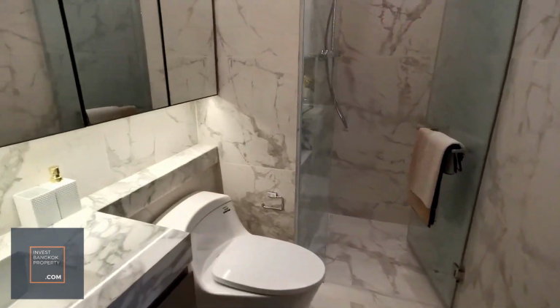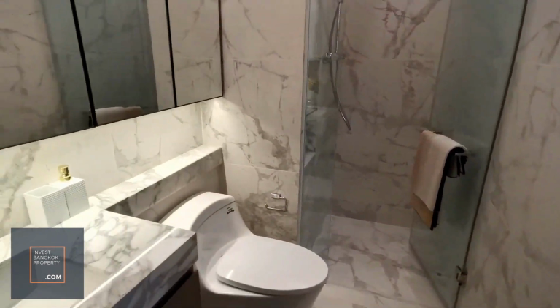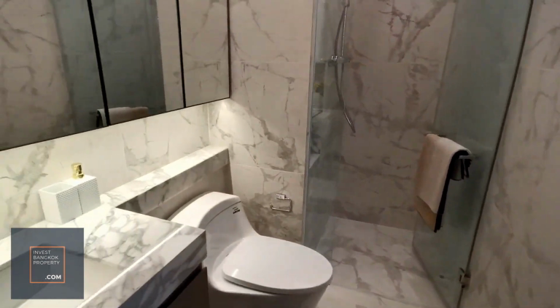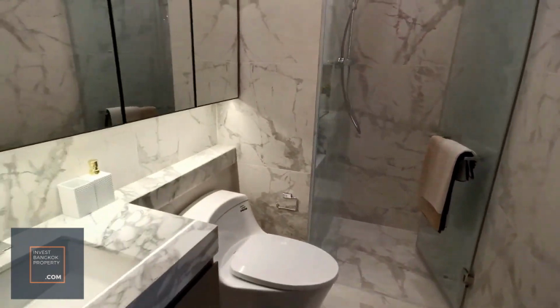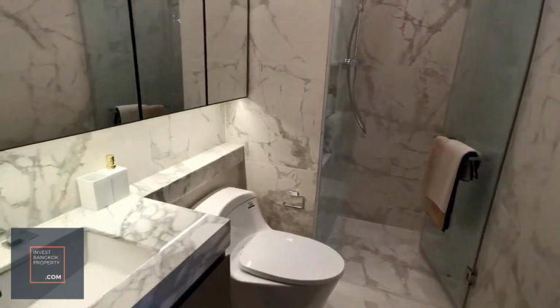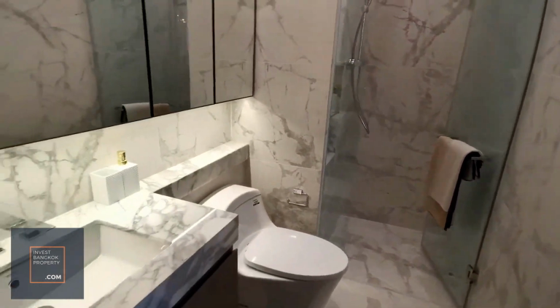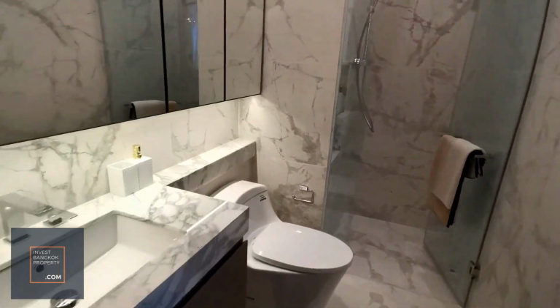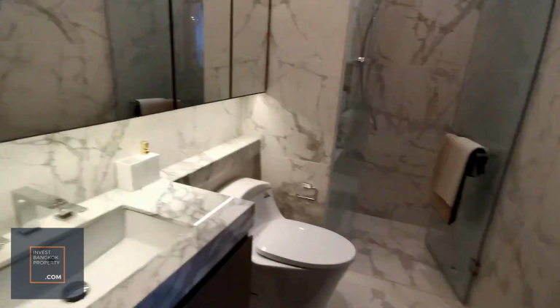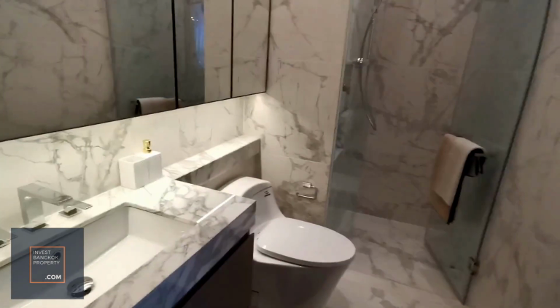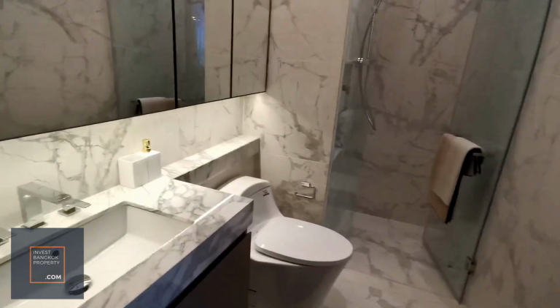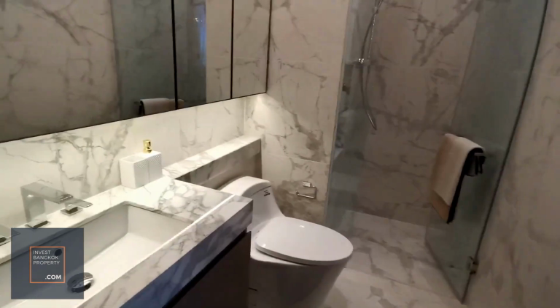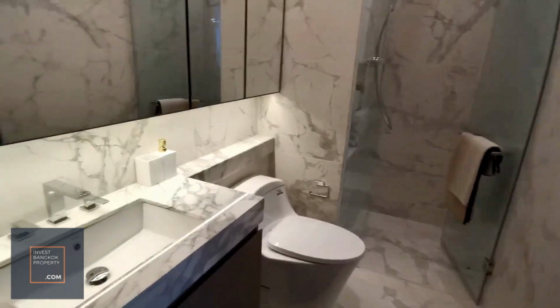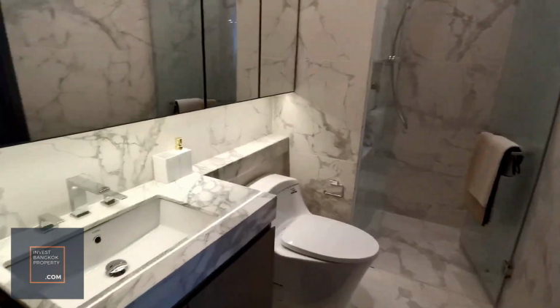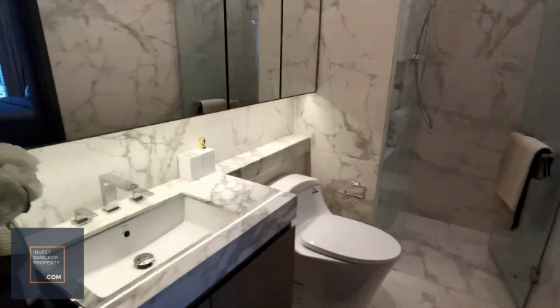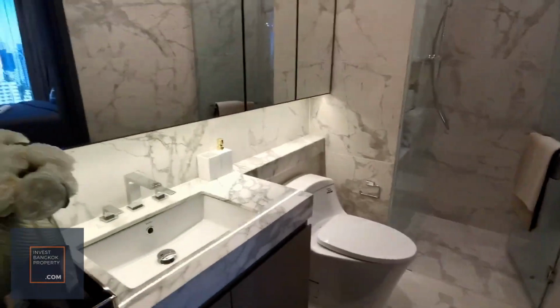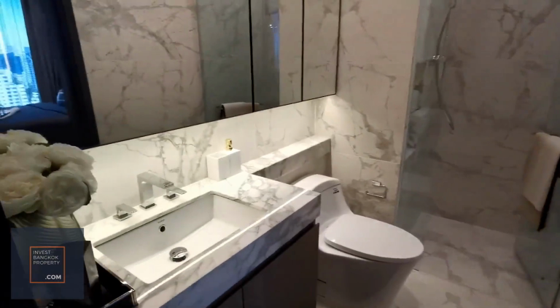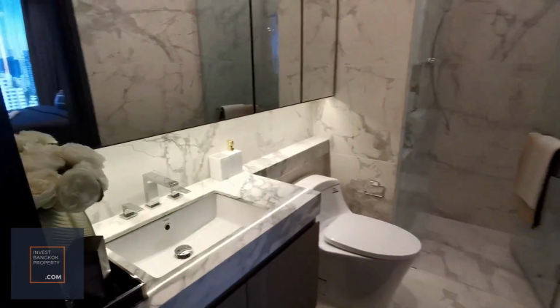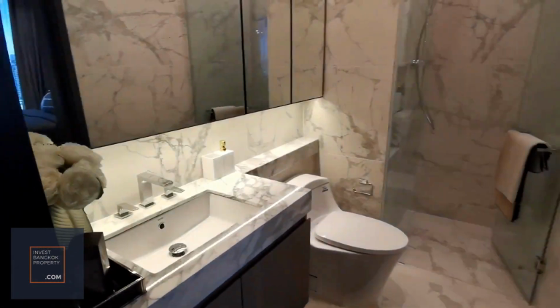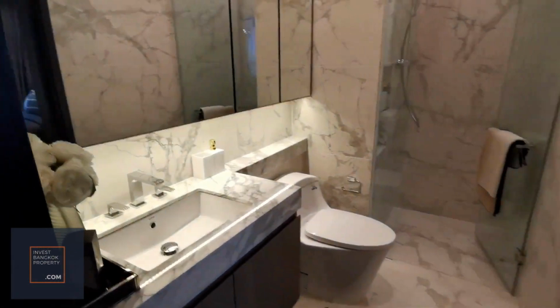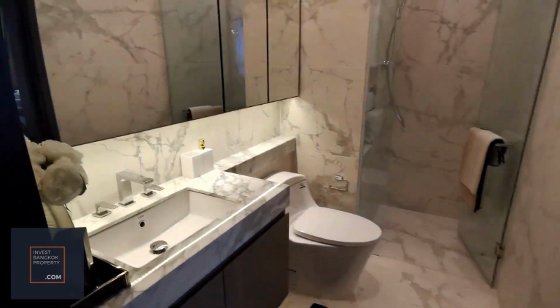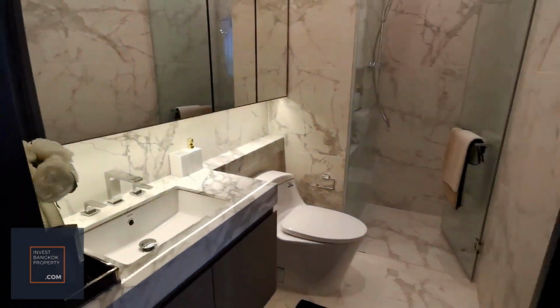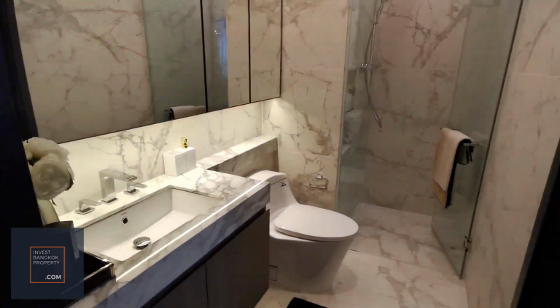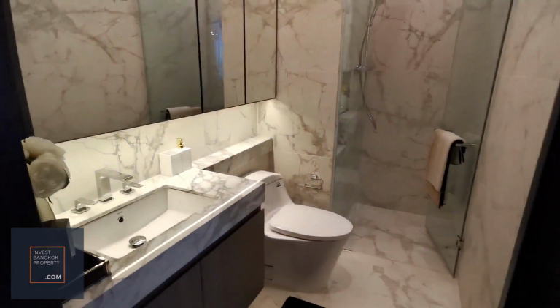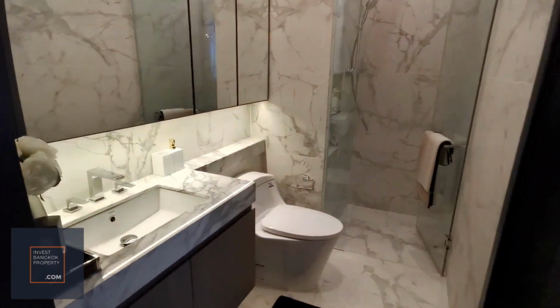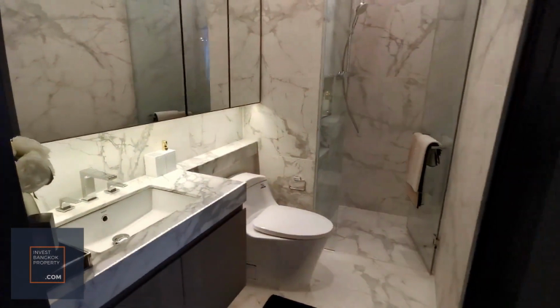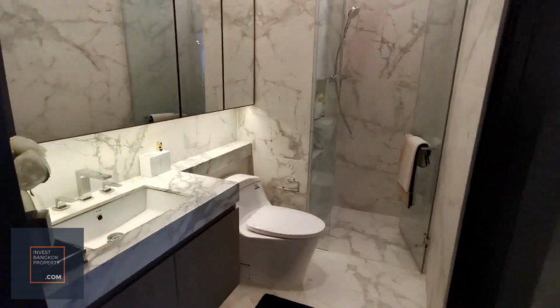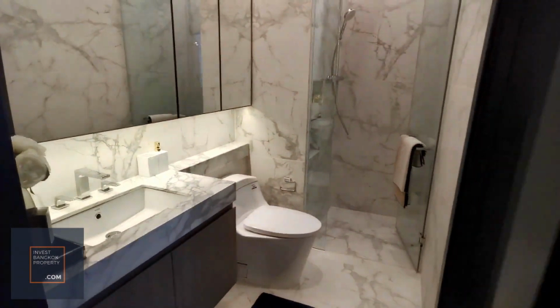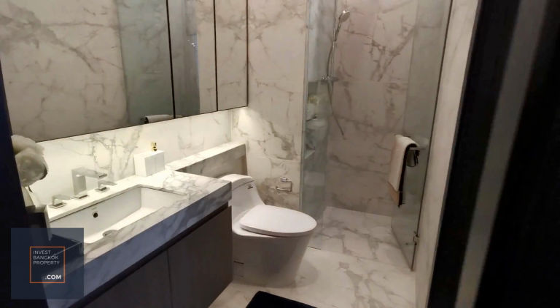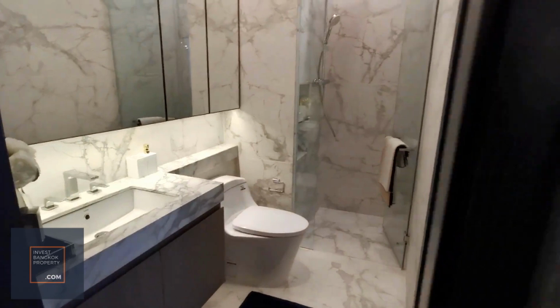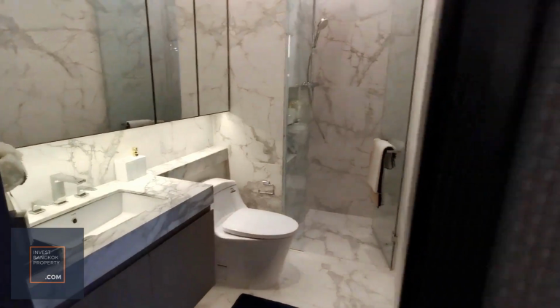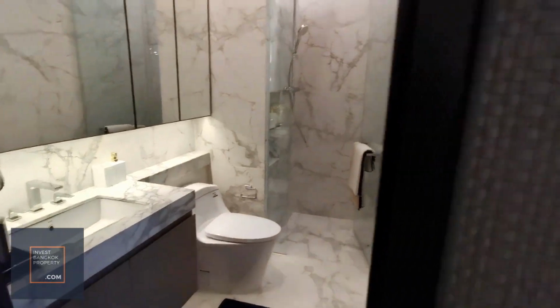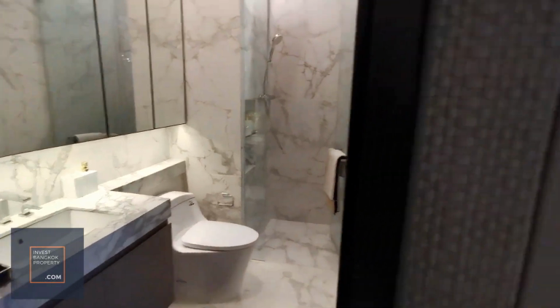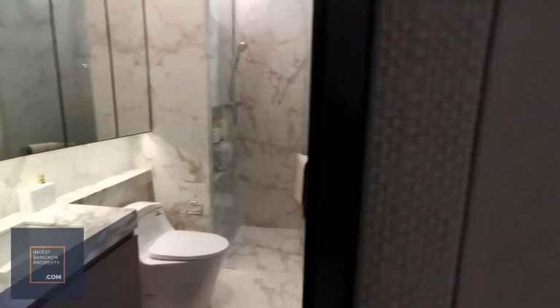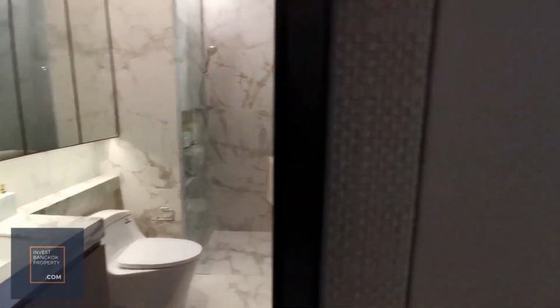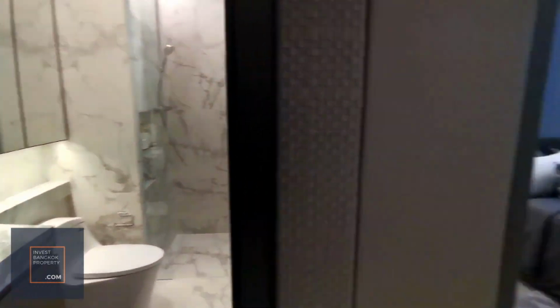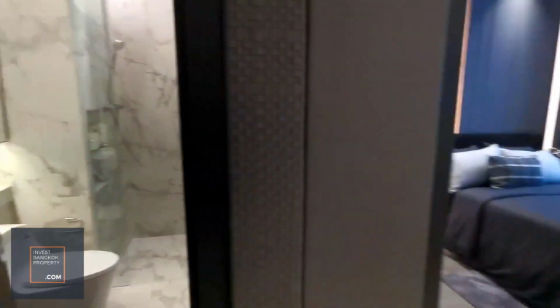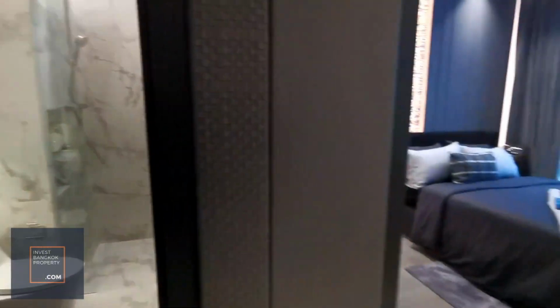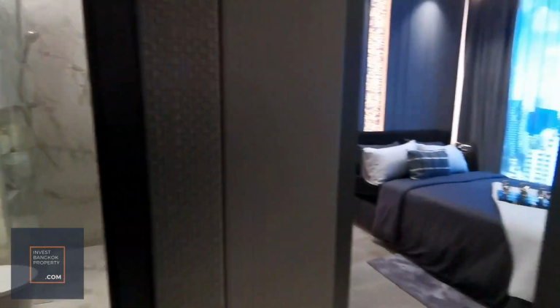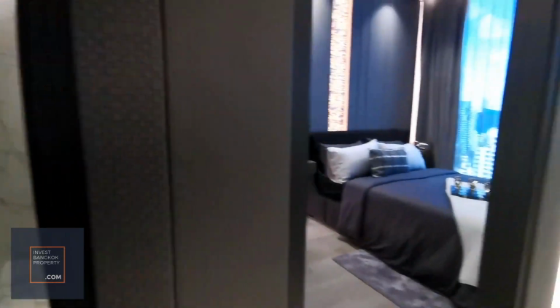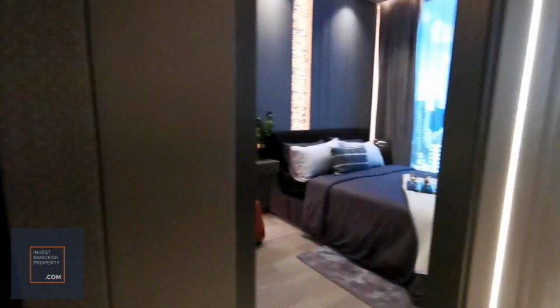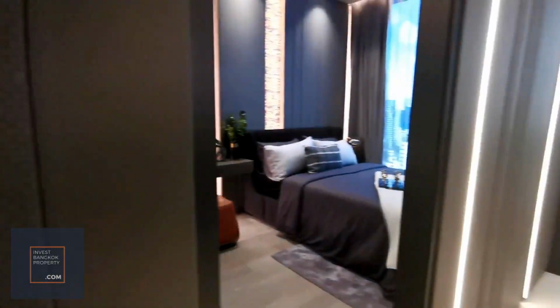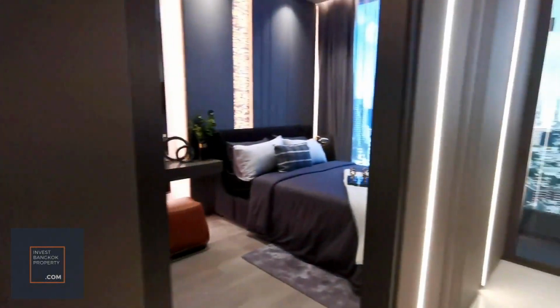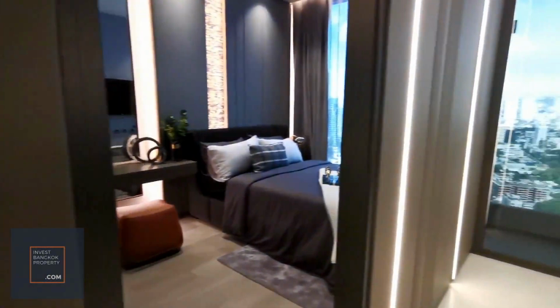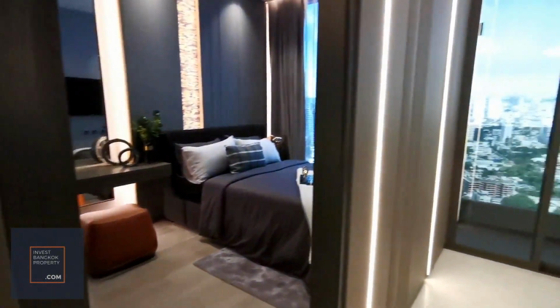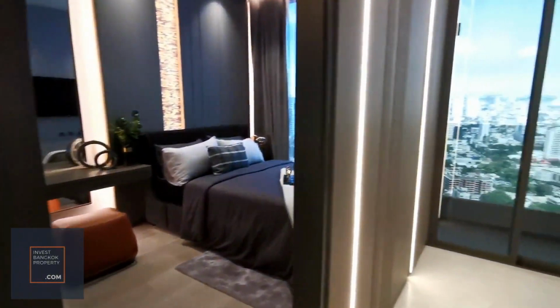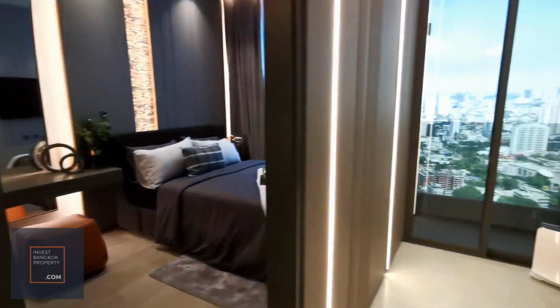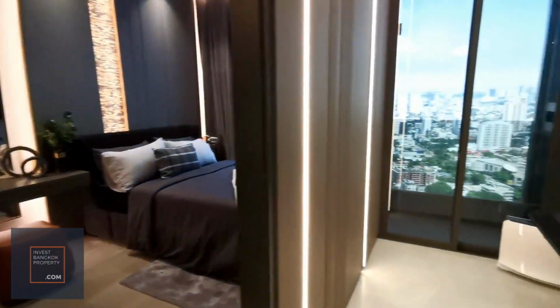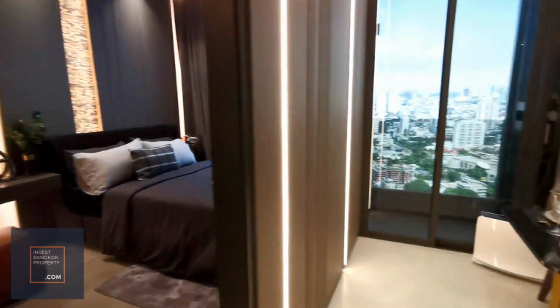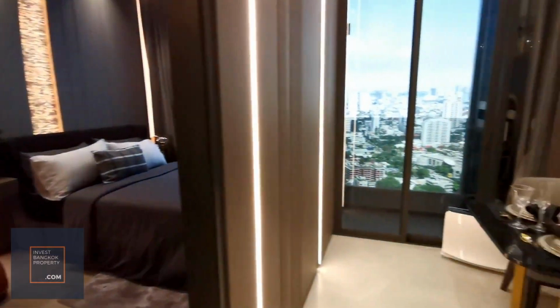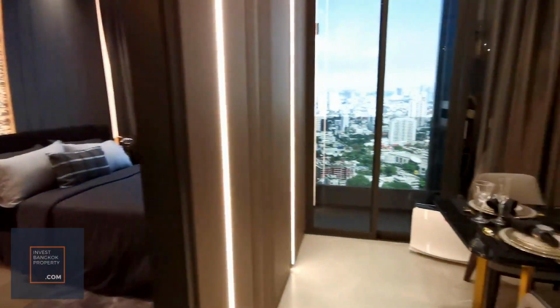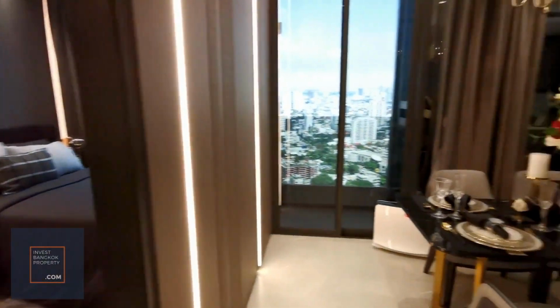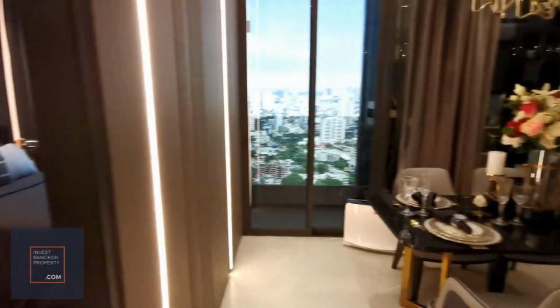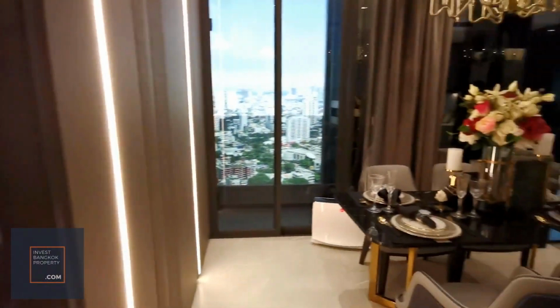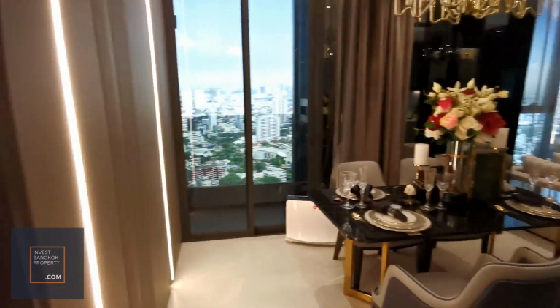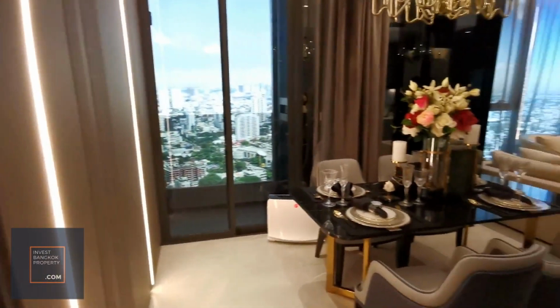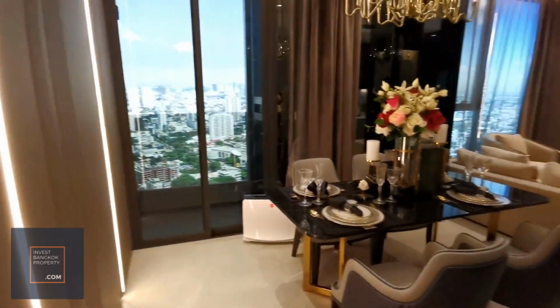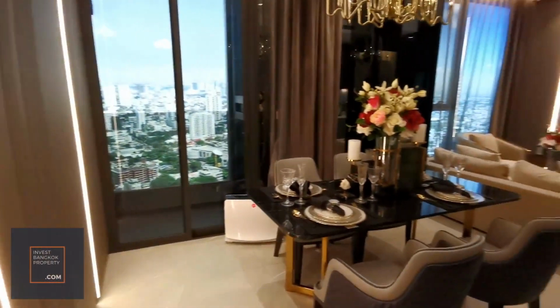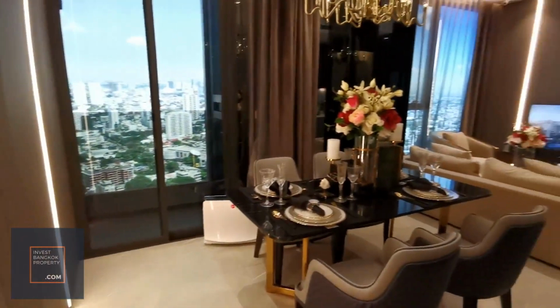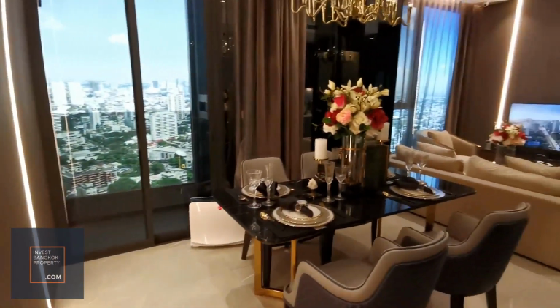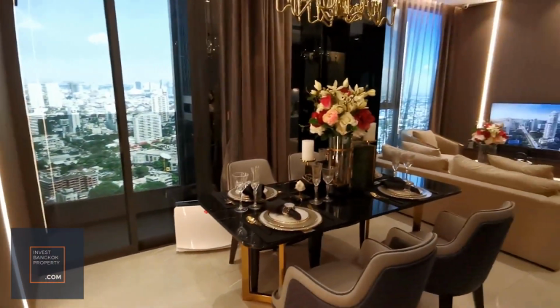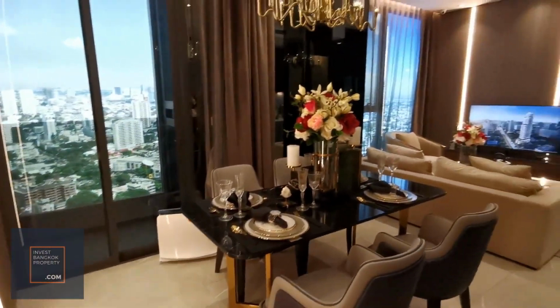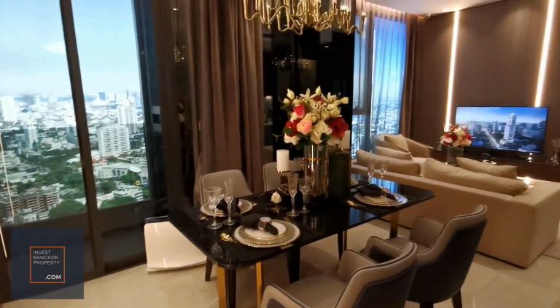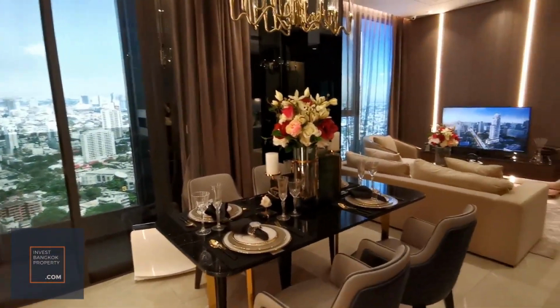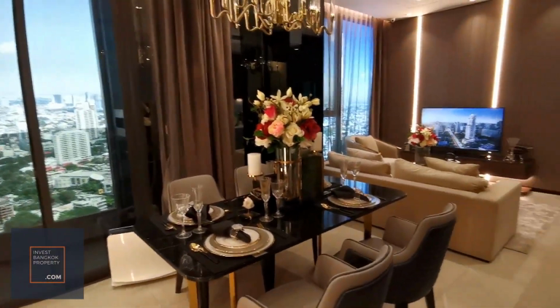So this is the two-bedroom unit at Hyde Heritage Thonglor.